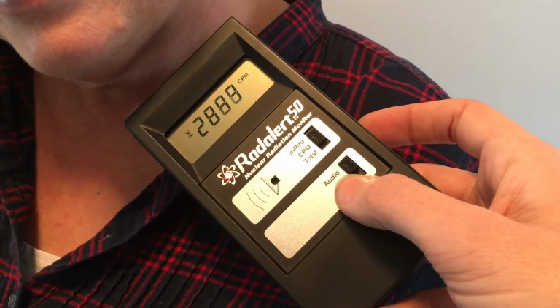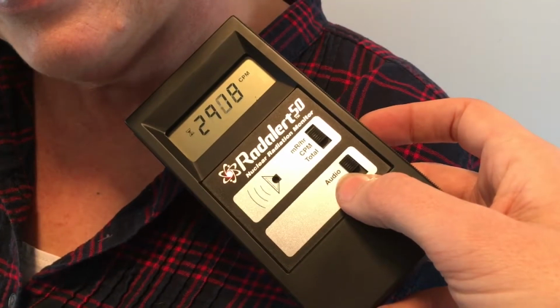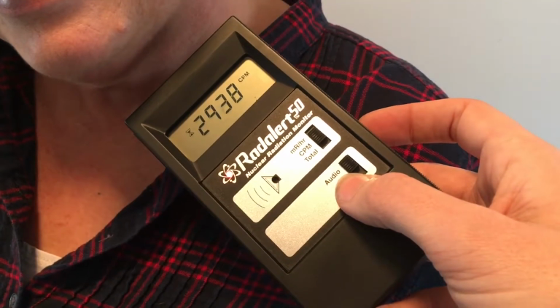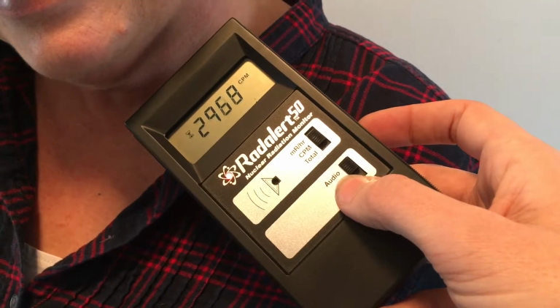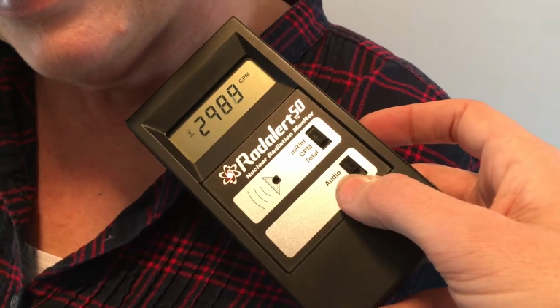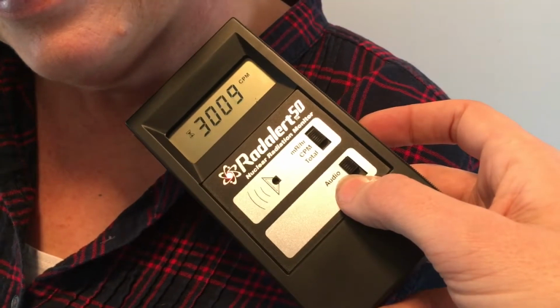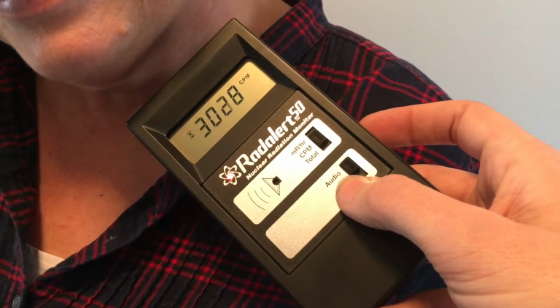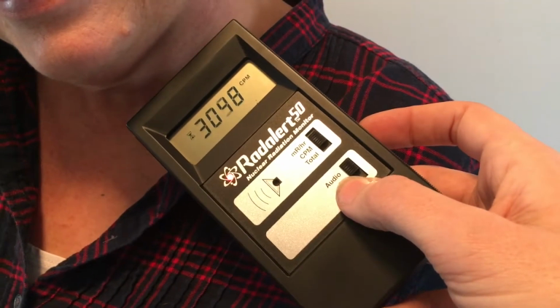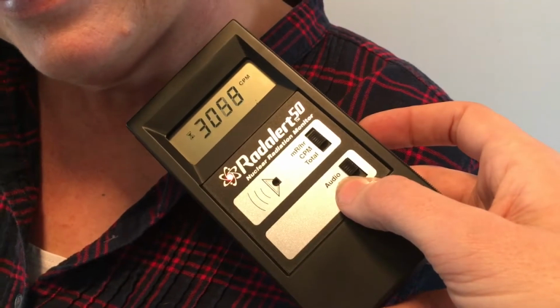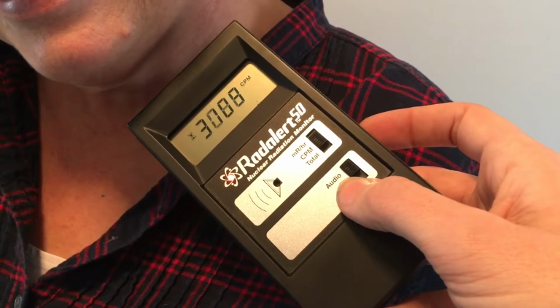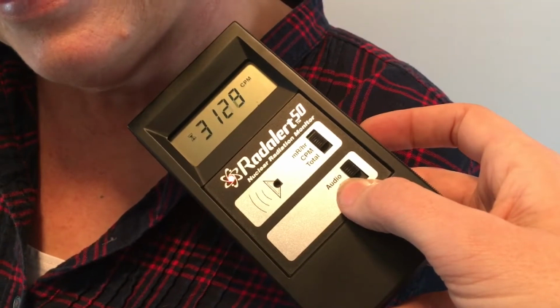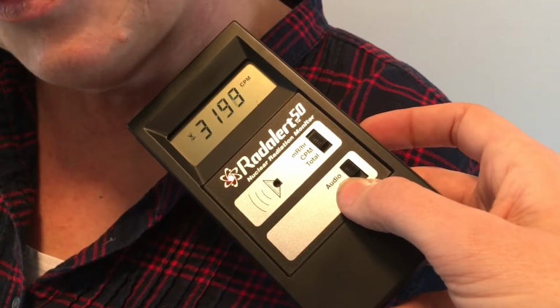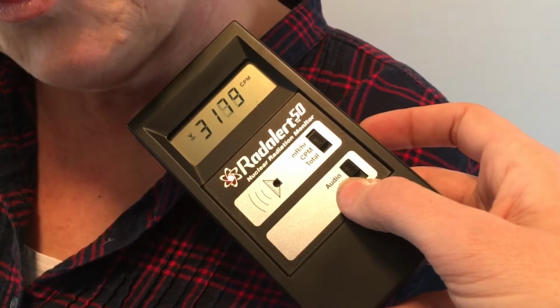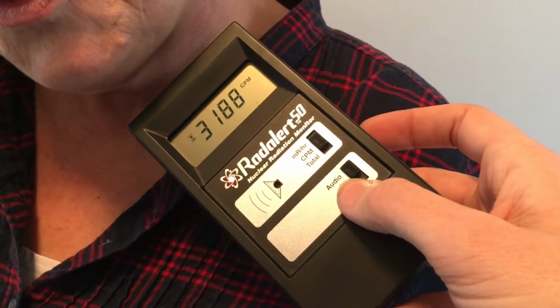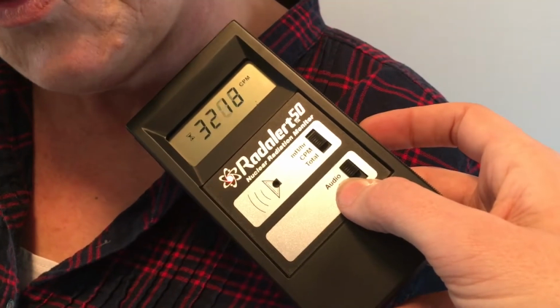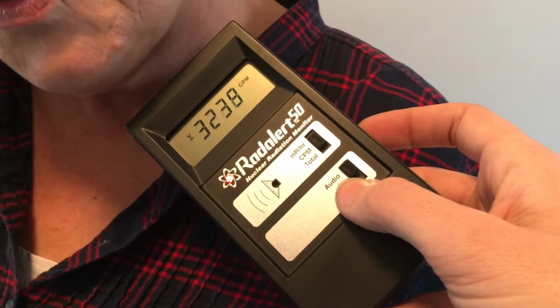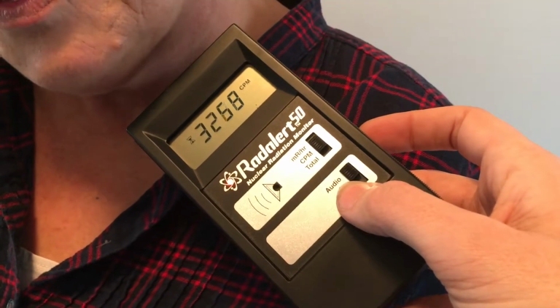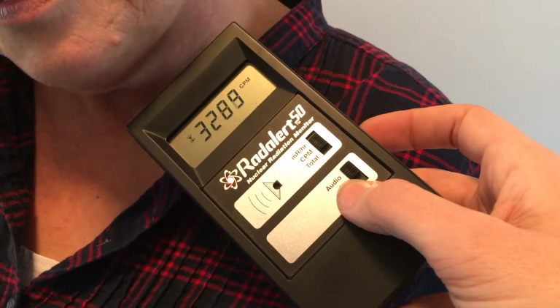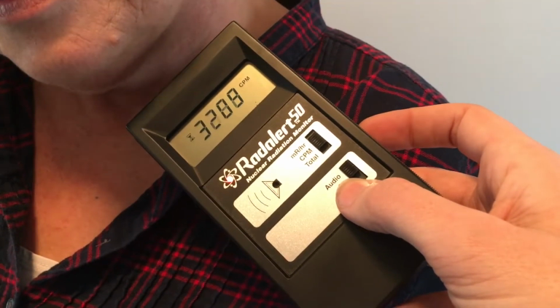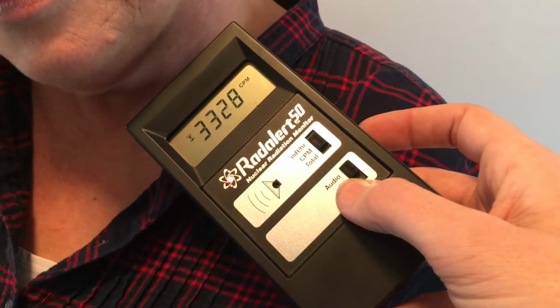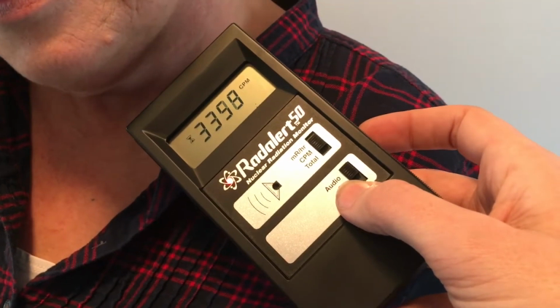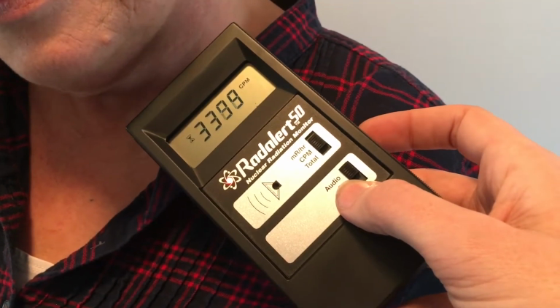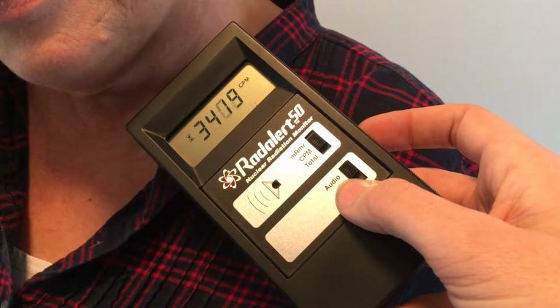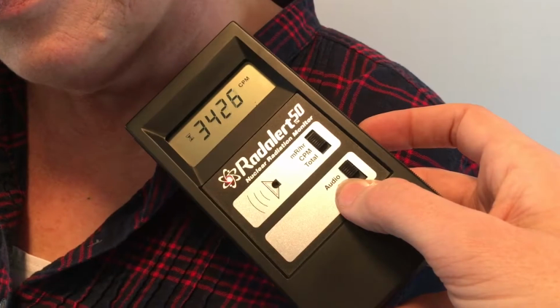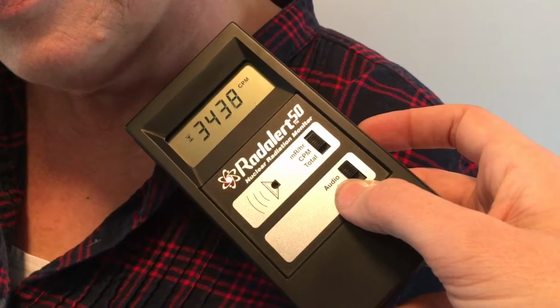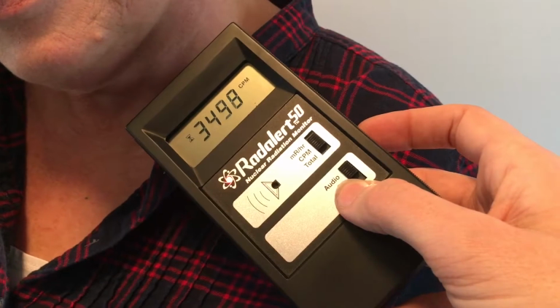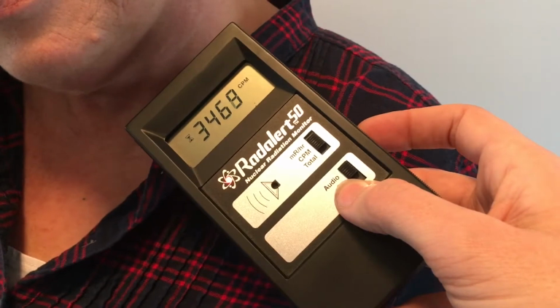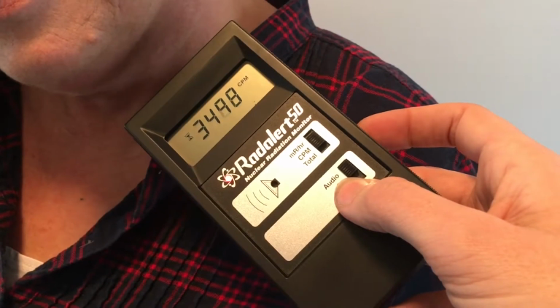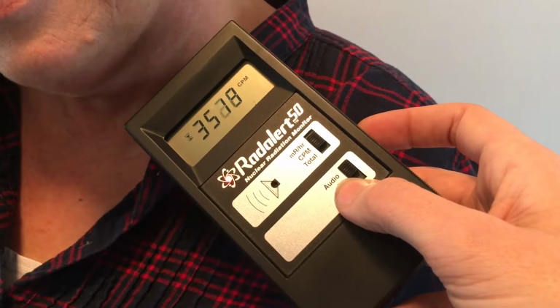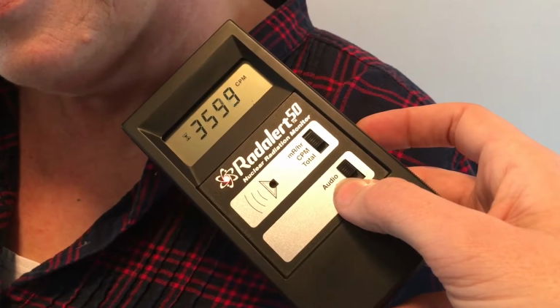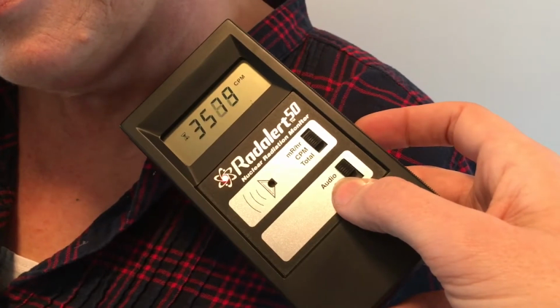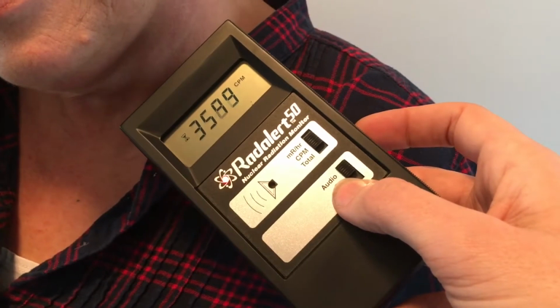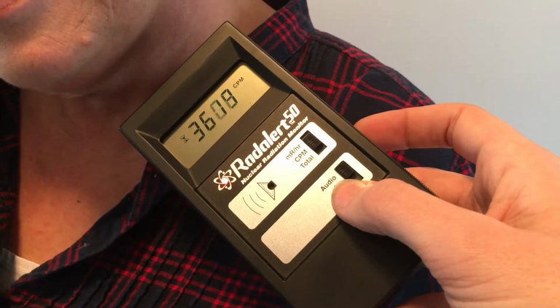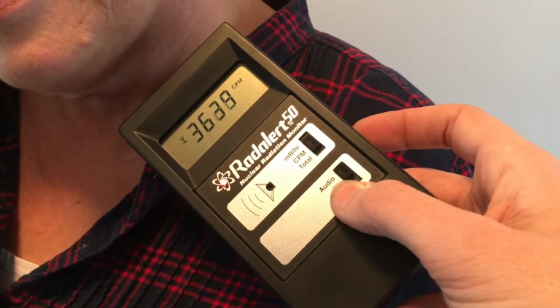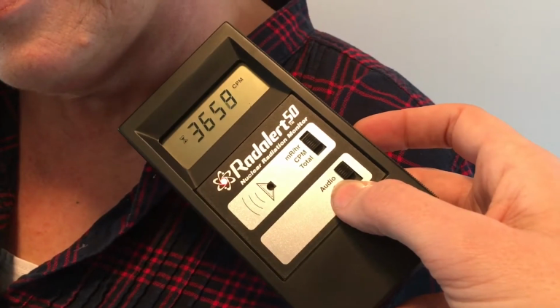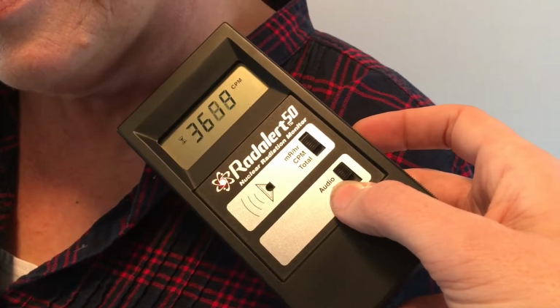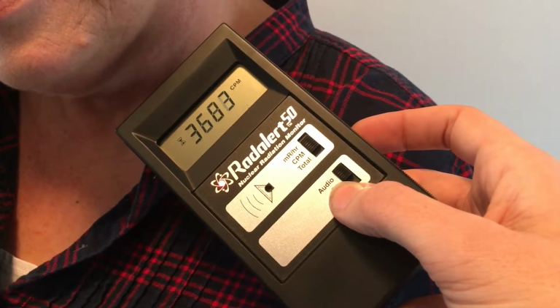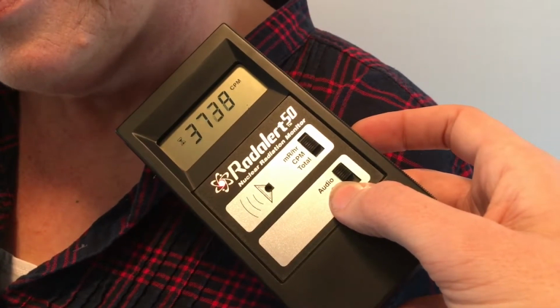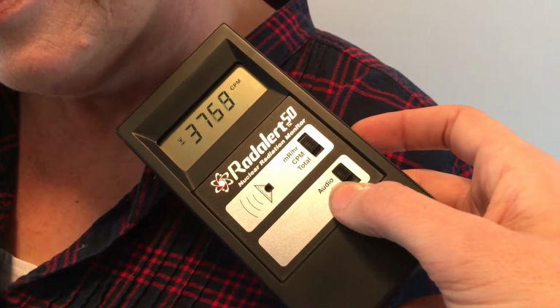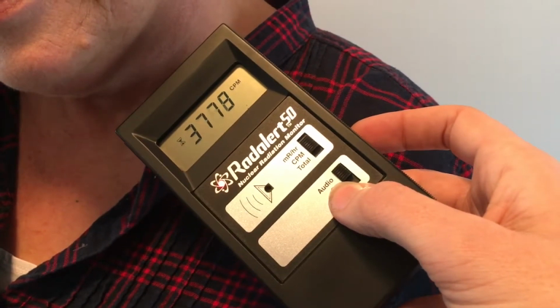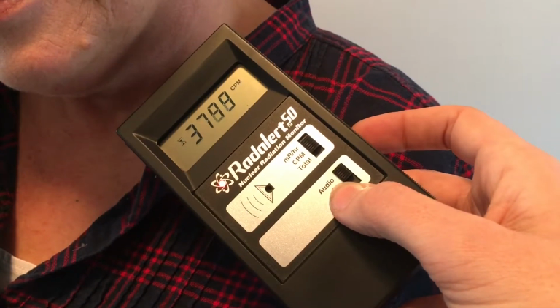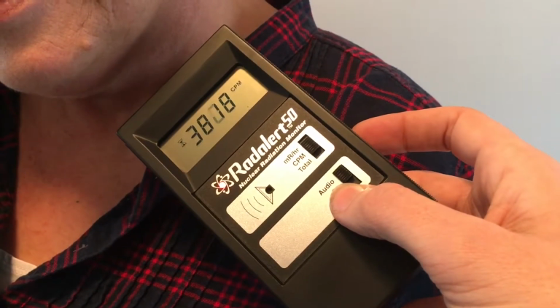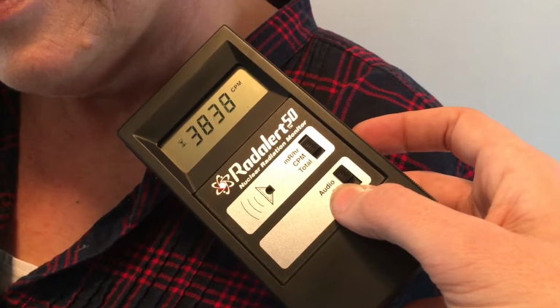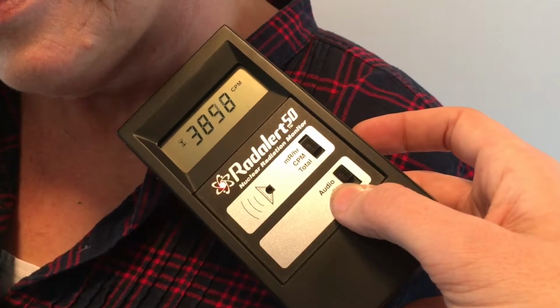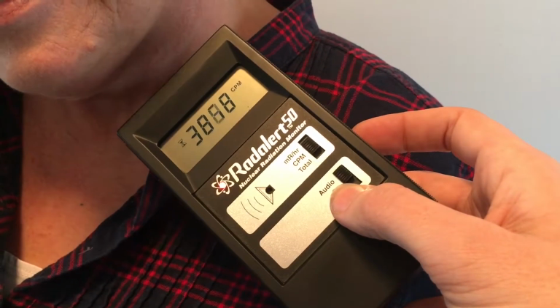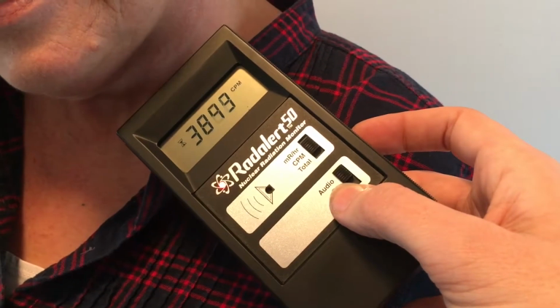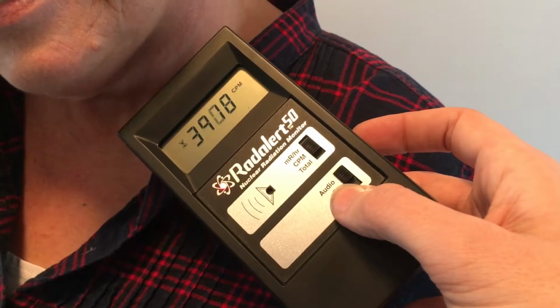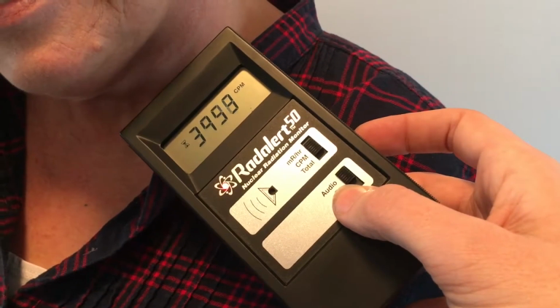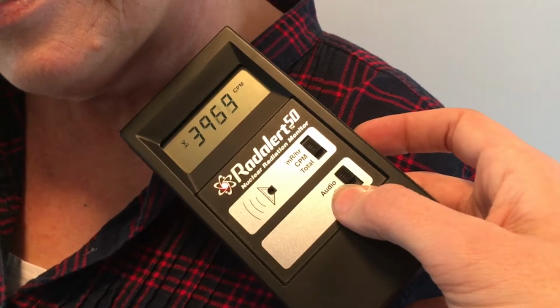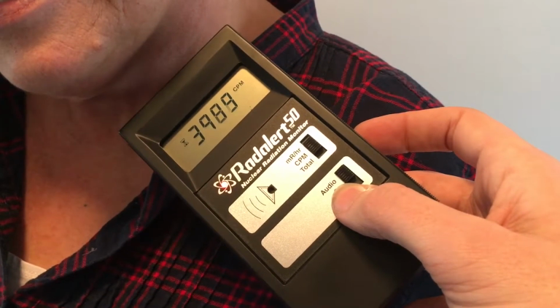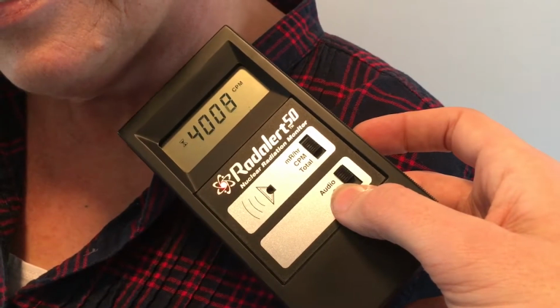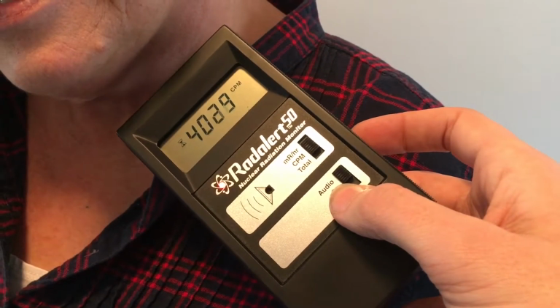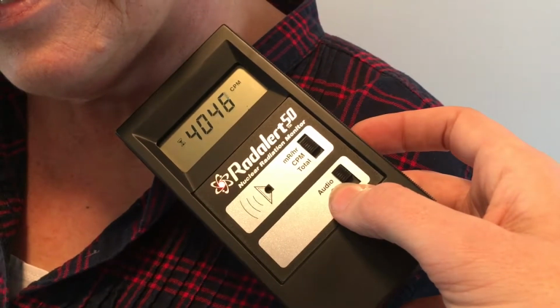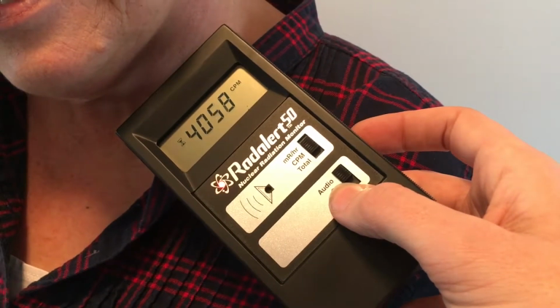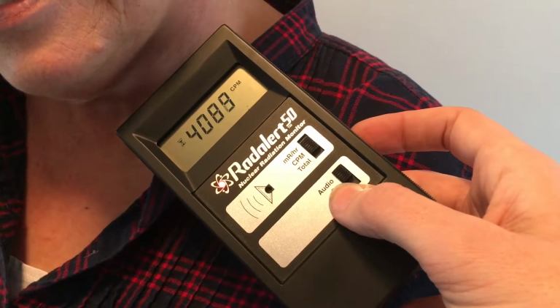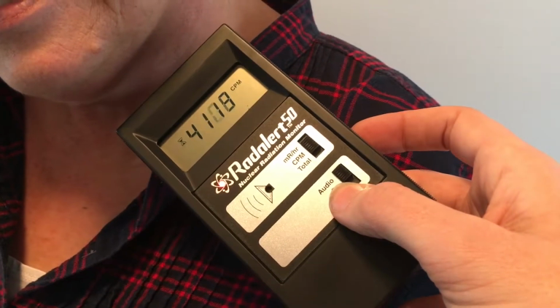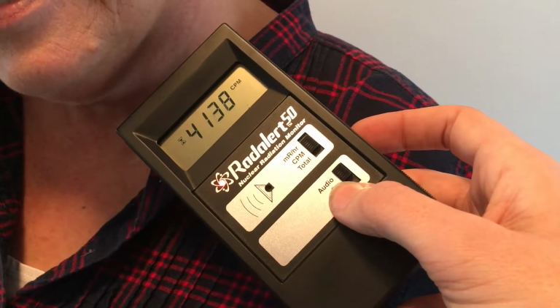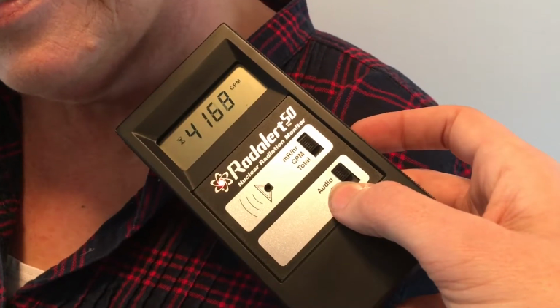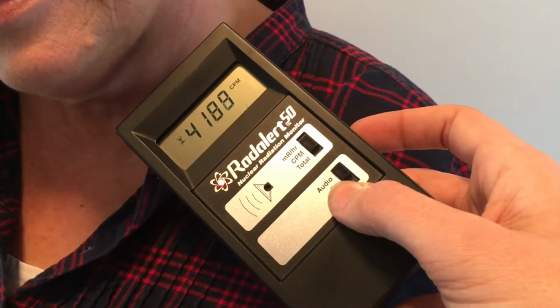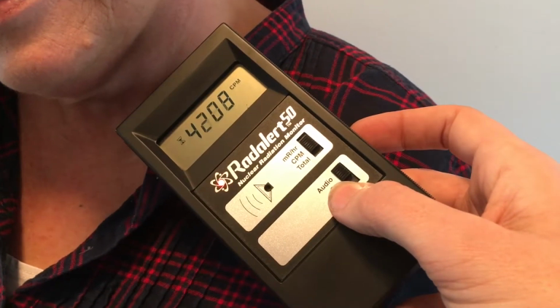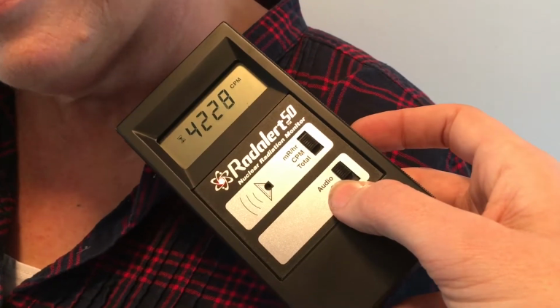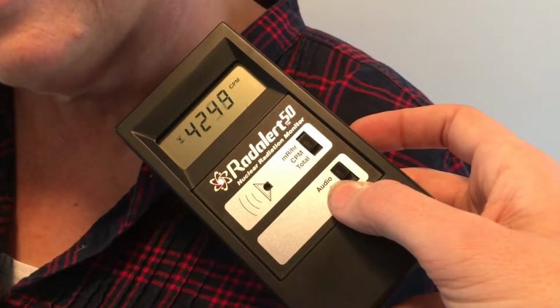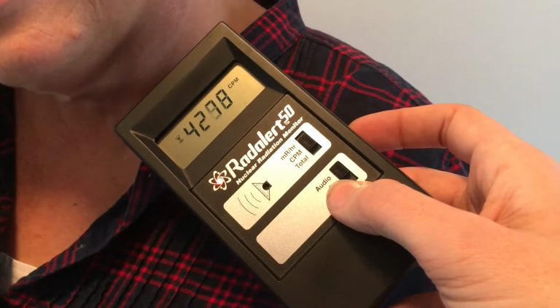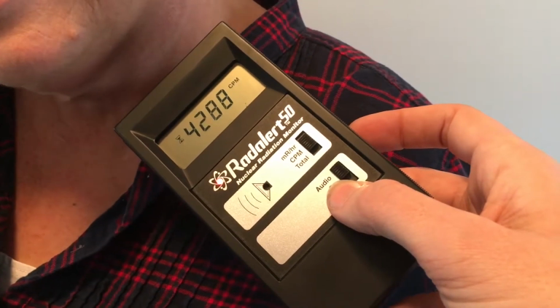And of course, this takes a bit, so we're going to fast forward. We're going to repeat the thyroid.